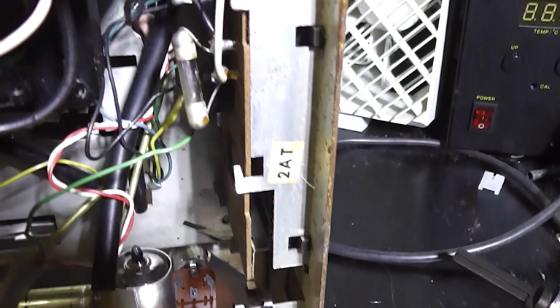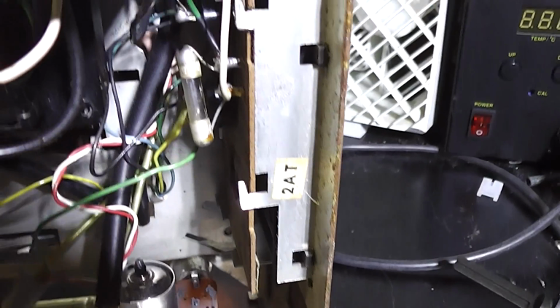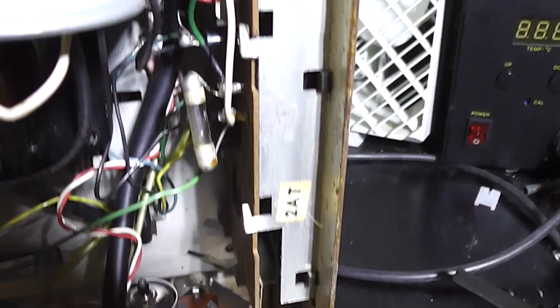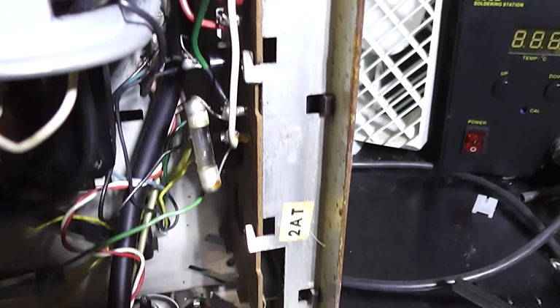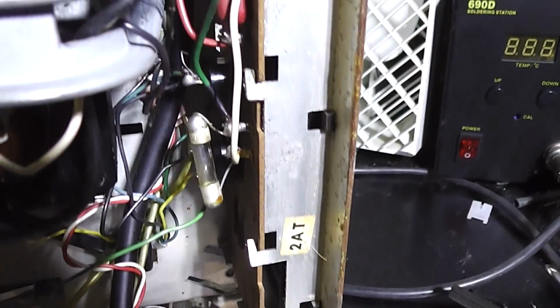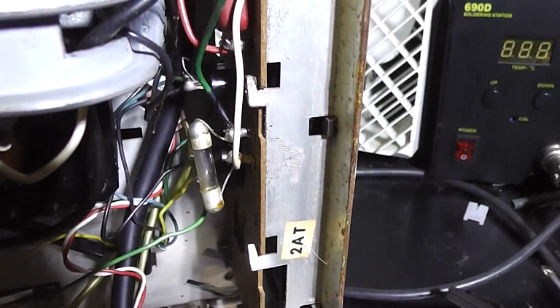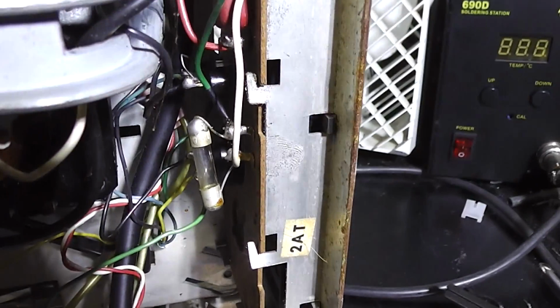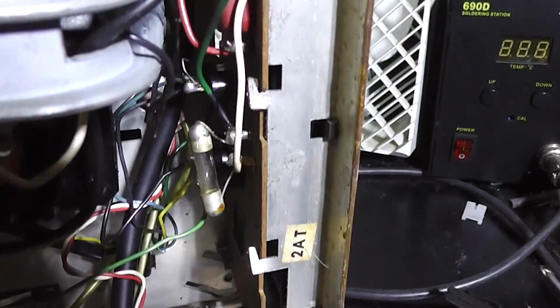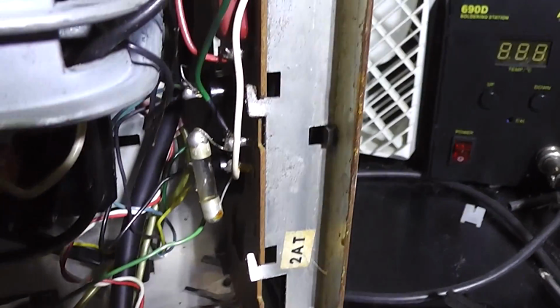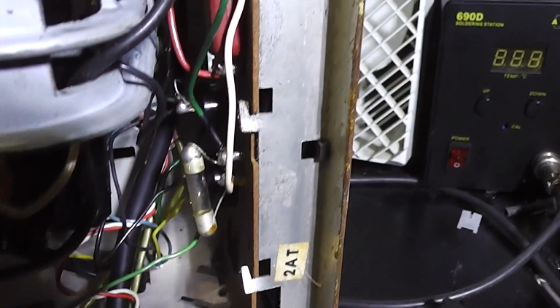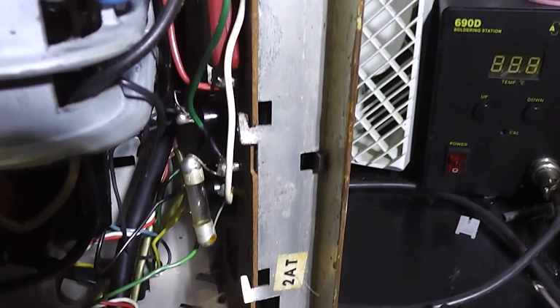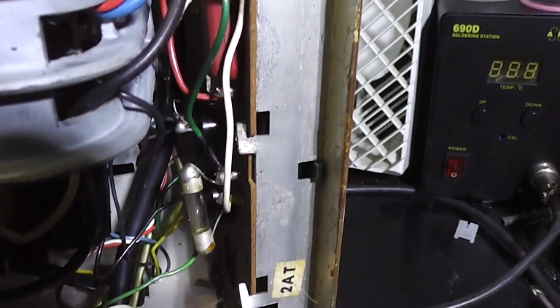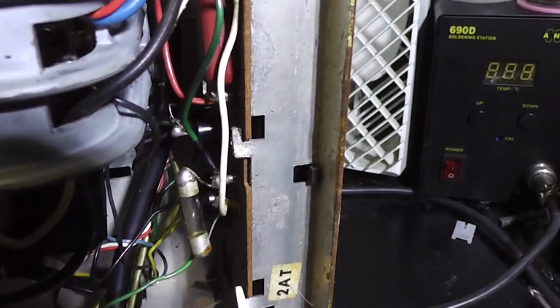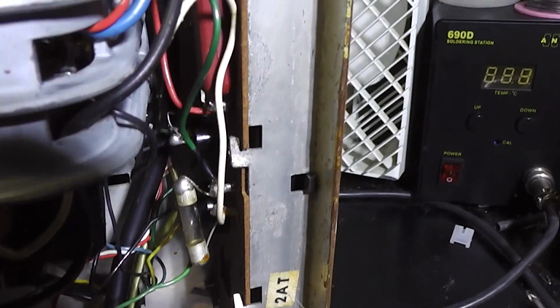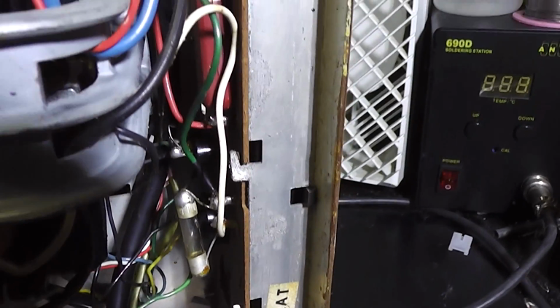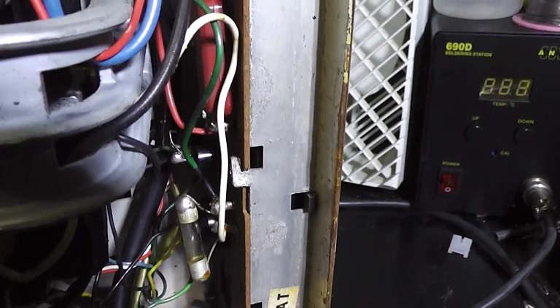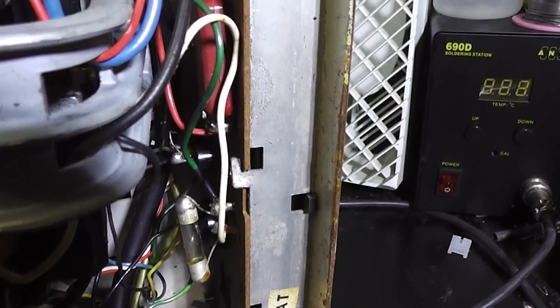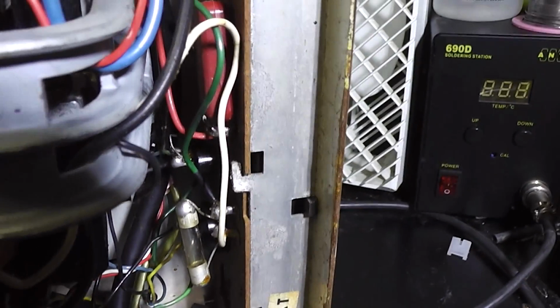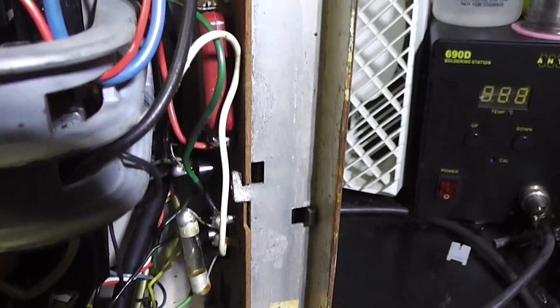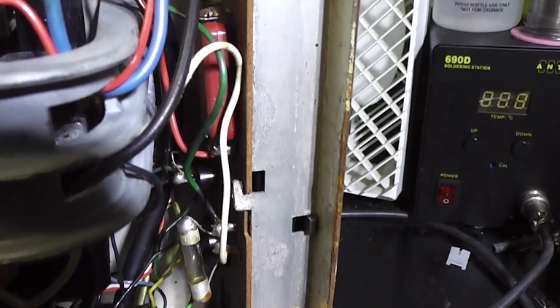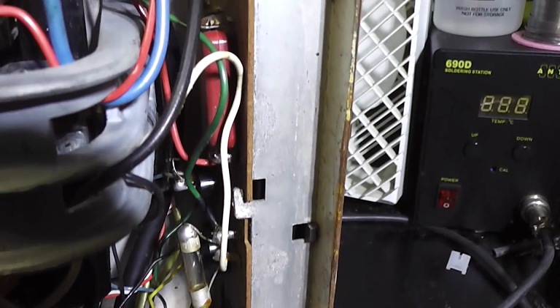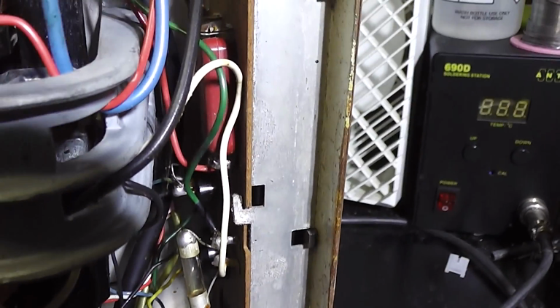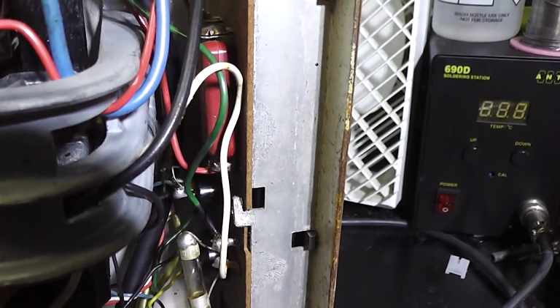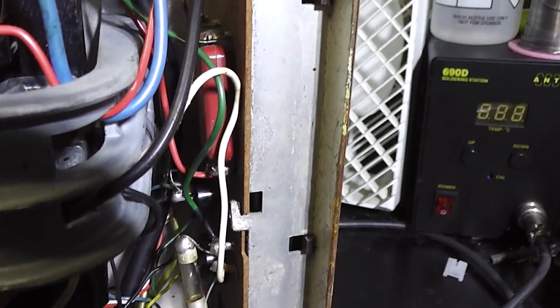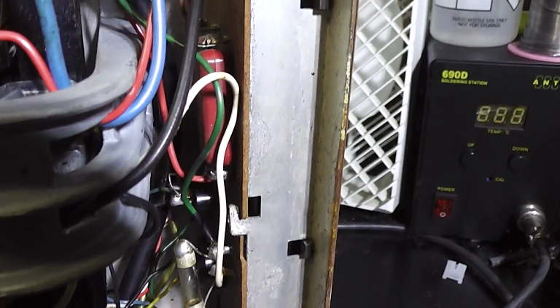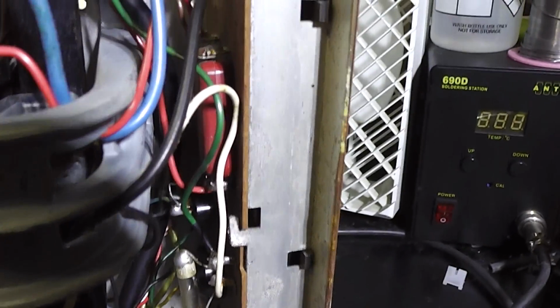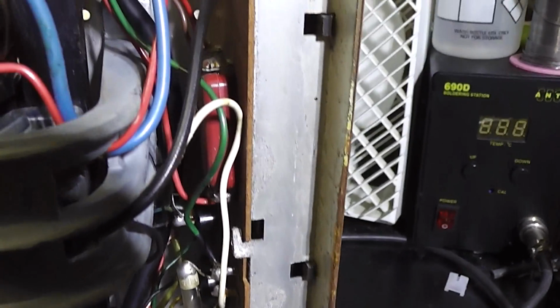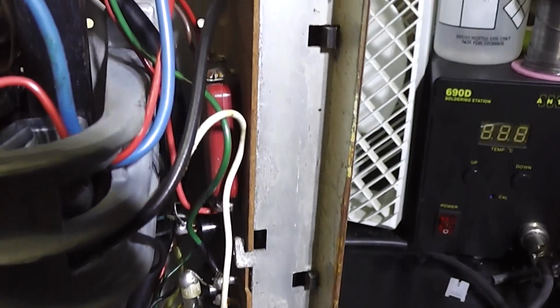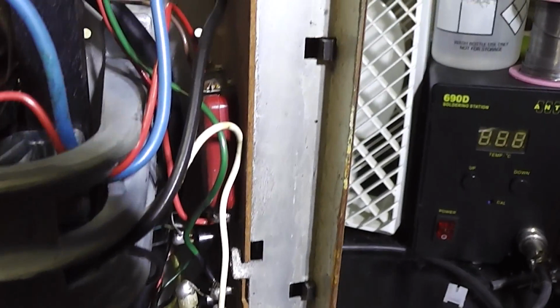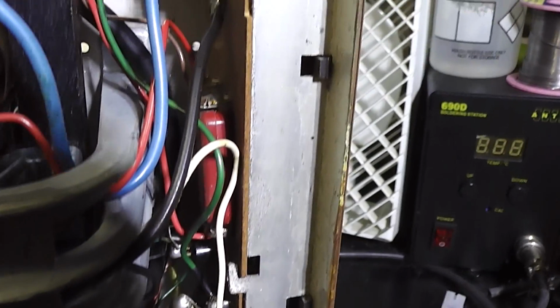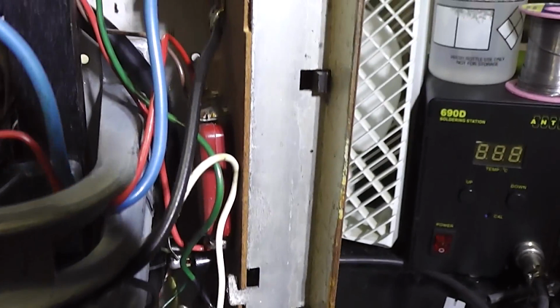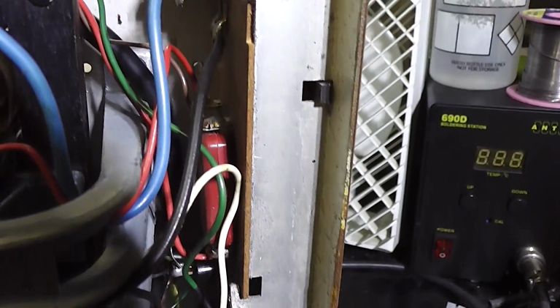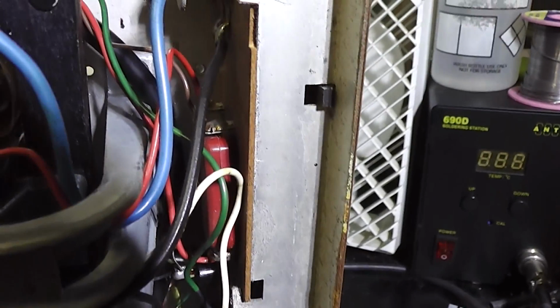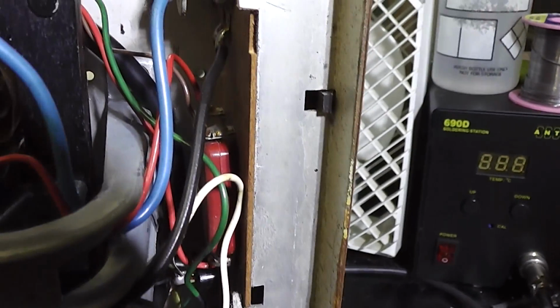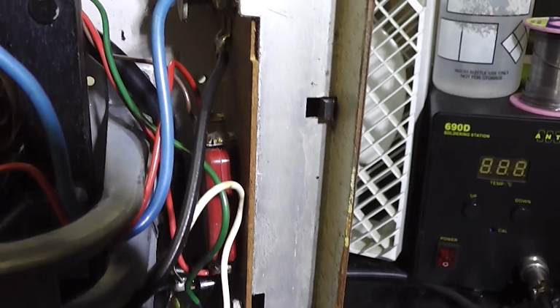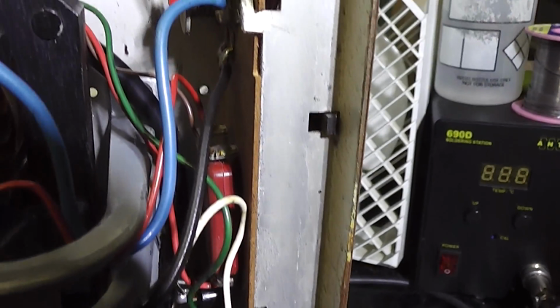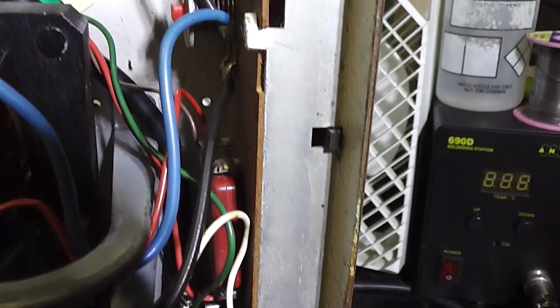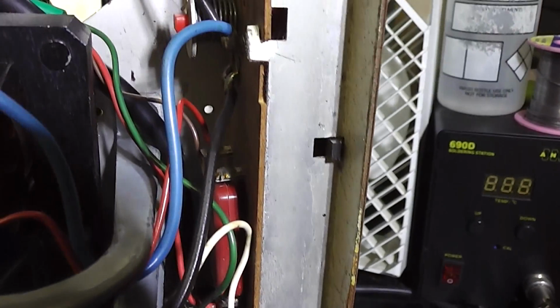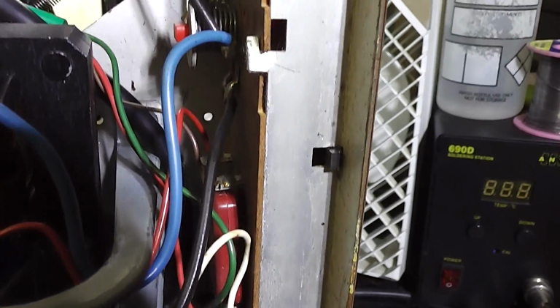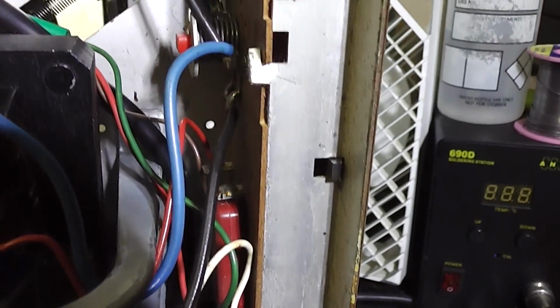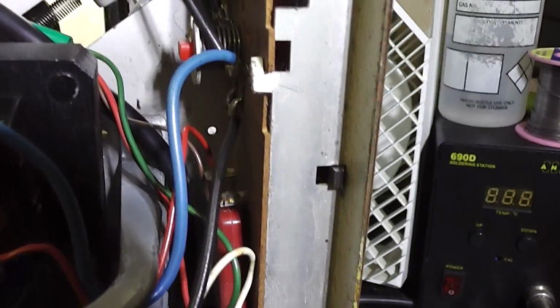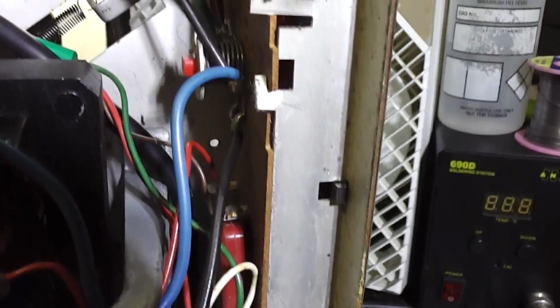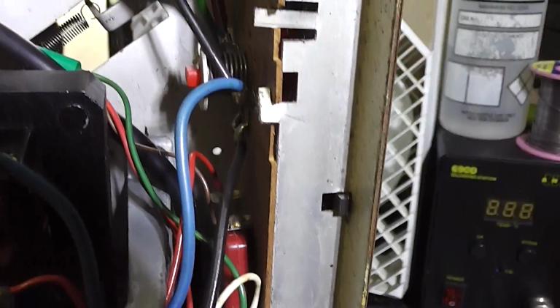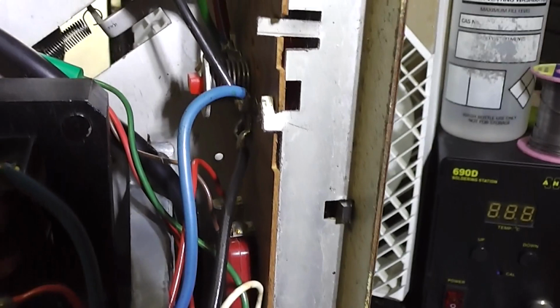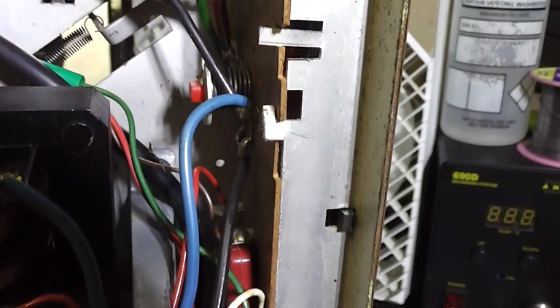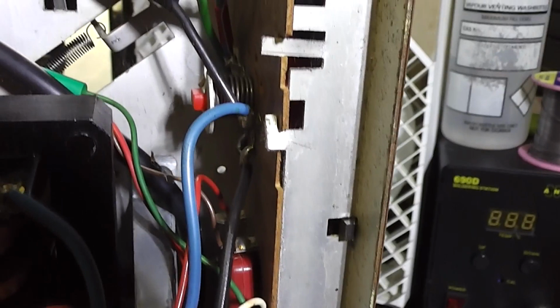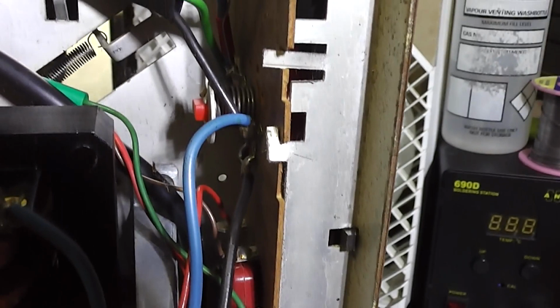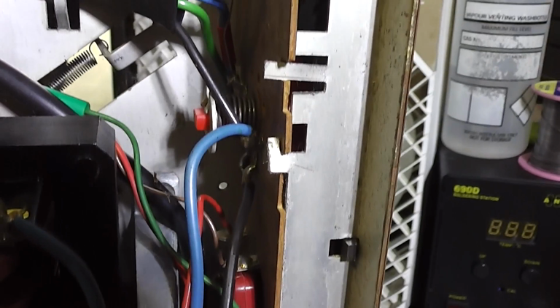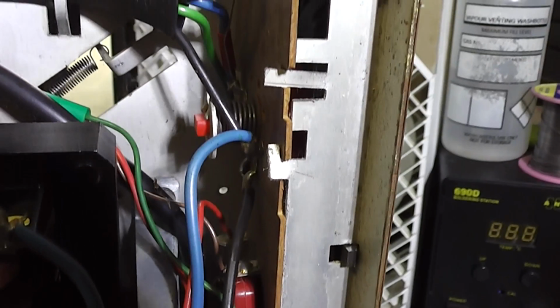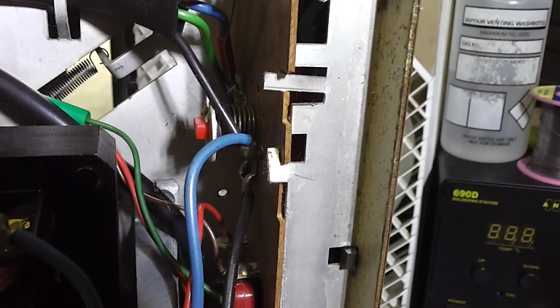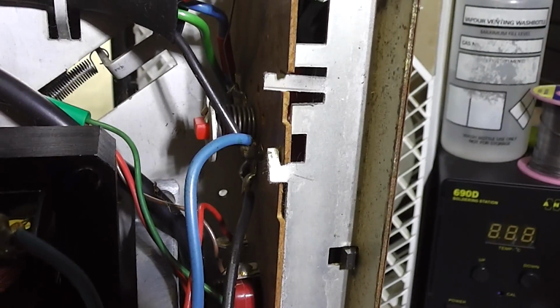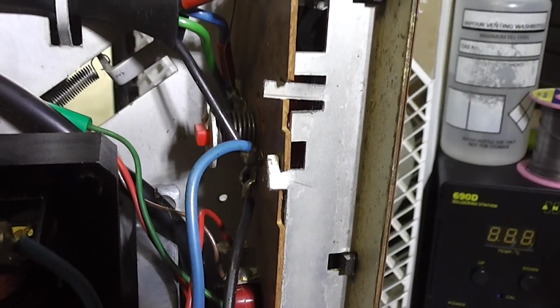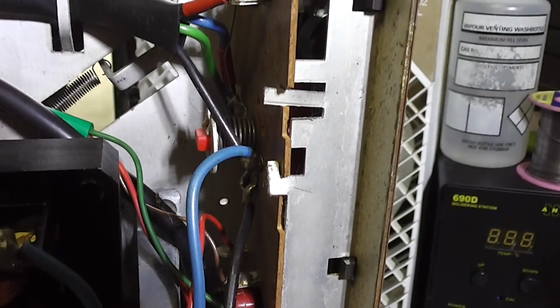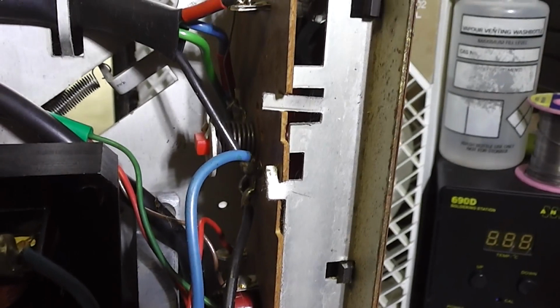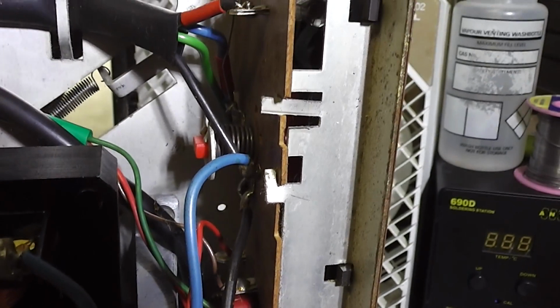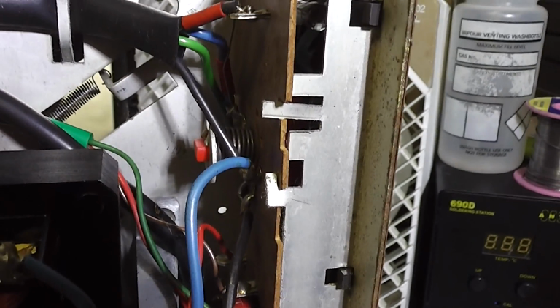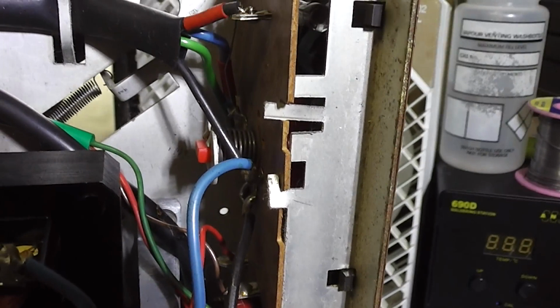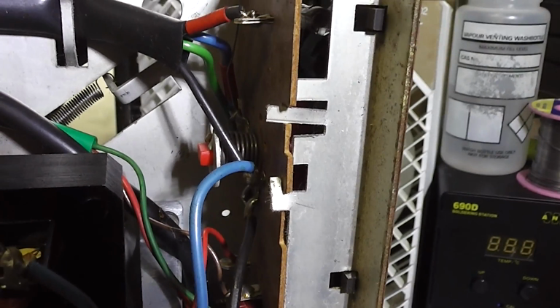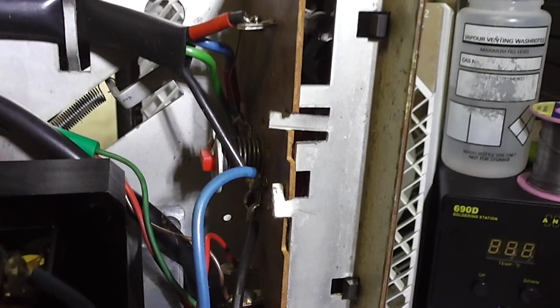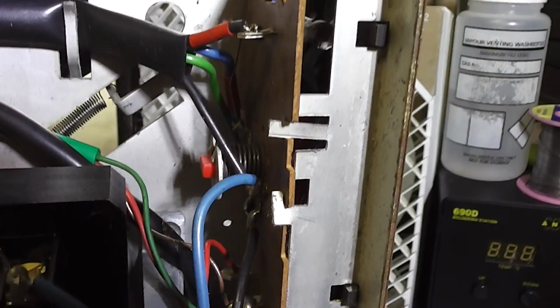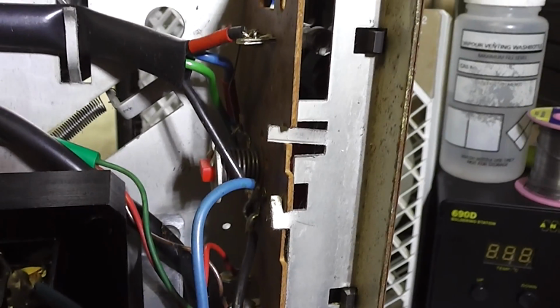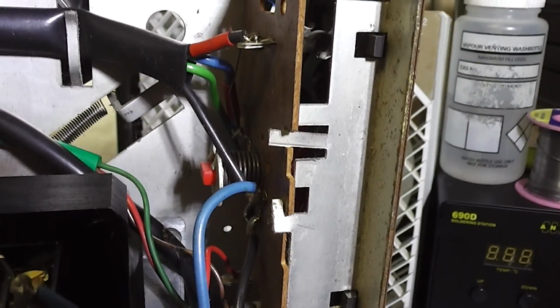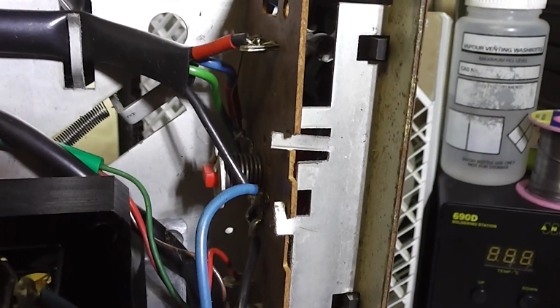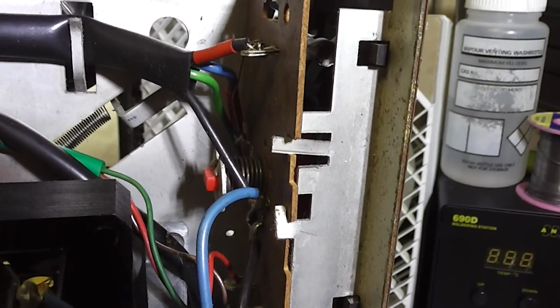Here's the back. There's the mains fuse, a capacitor, and a voltage change switch.